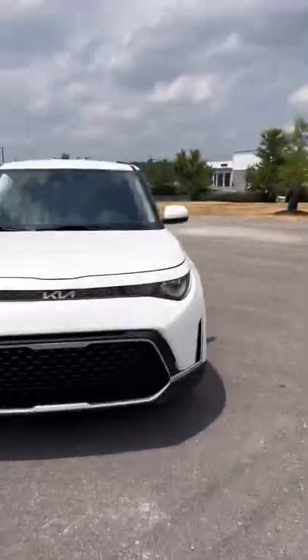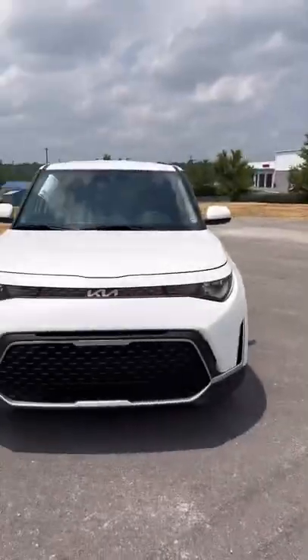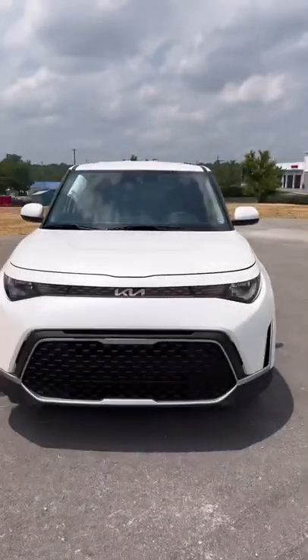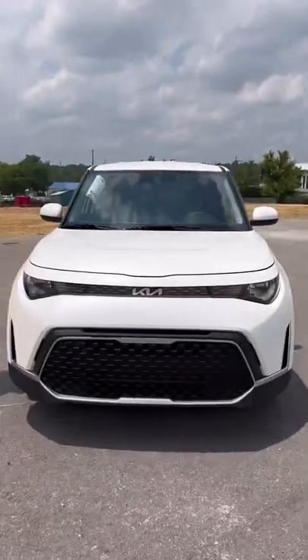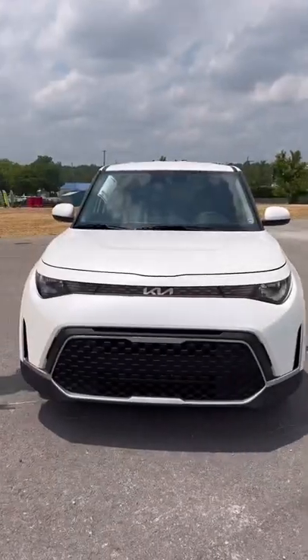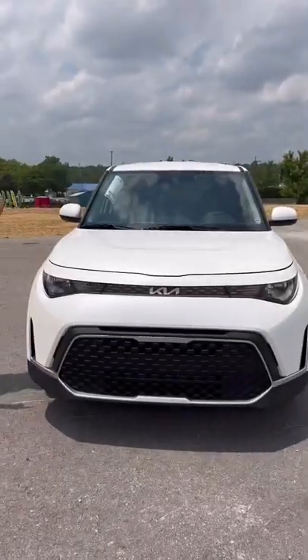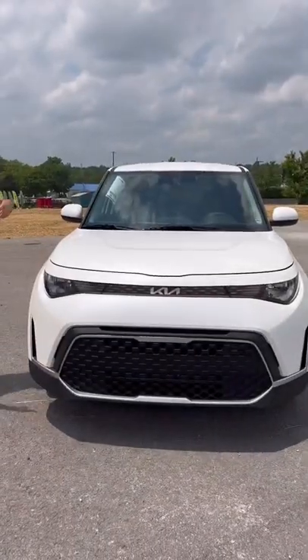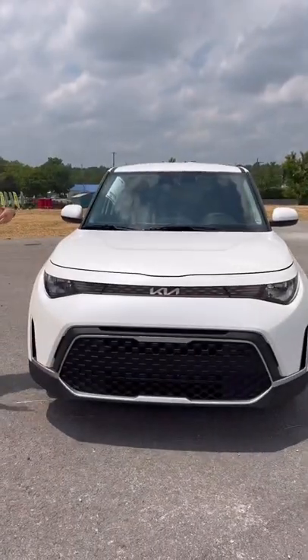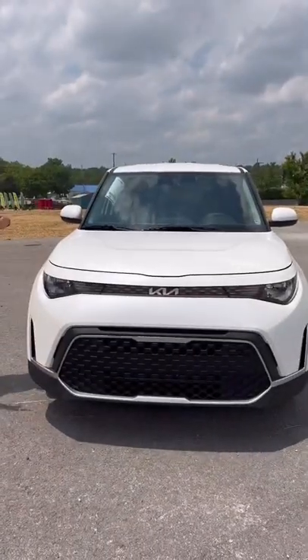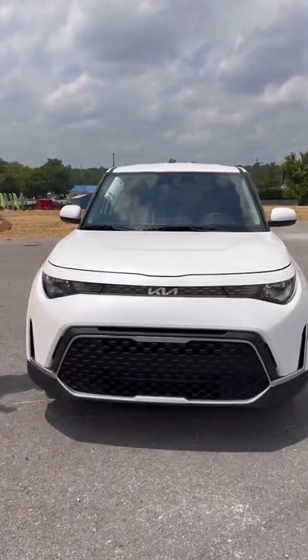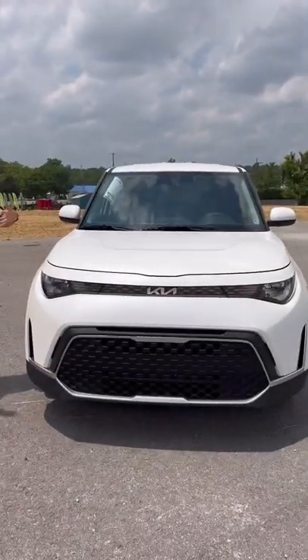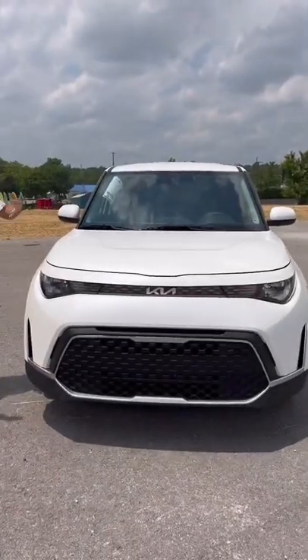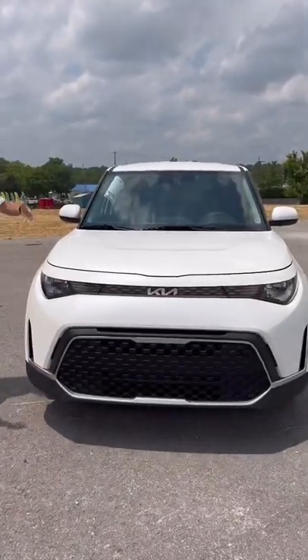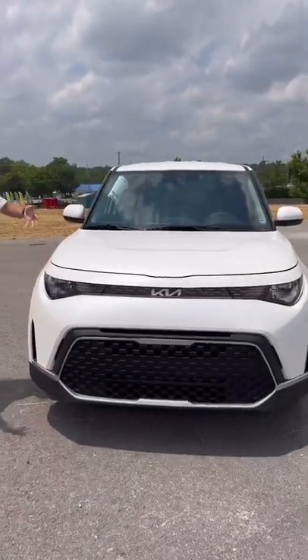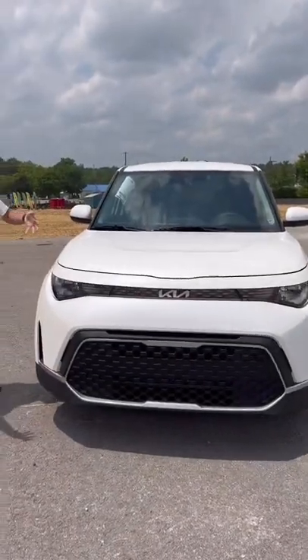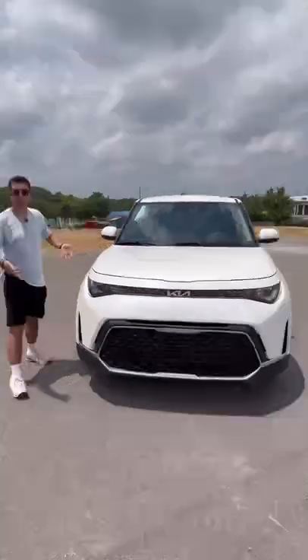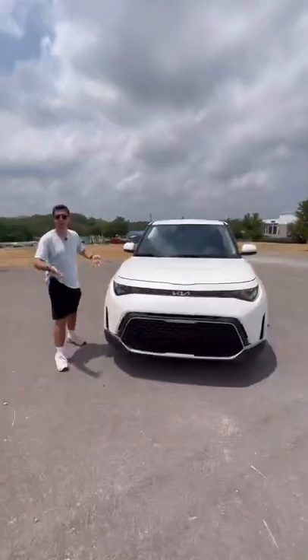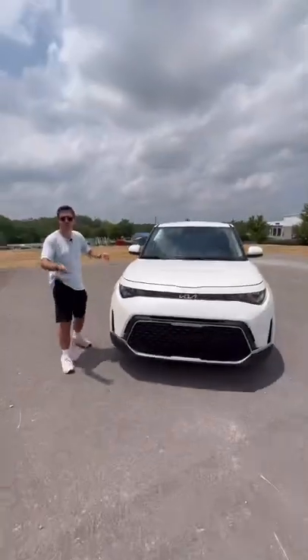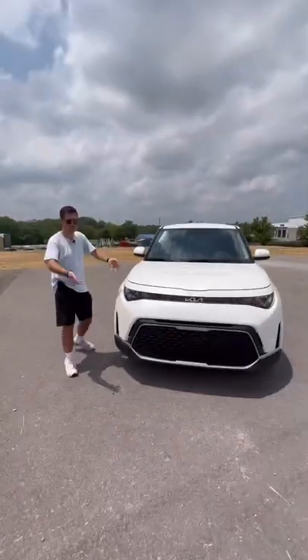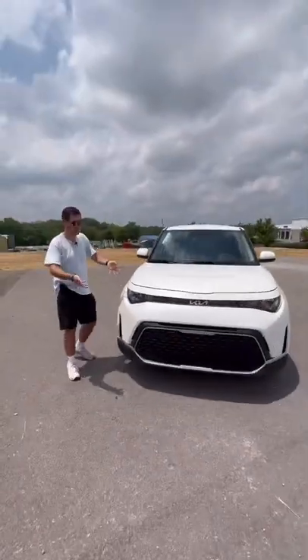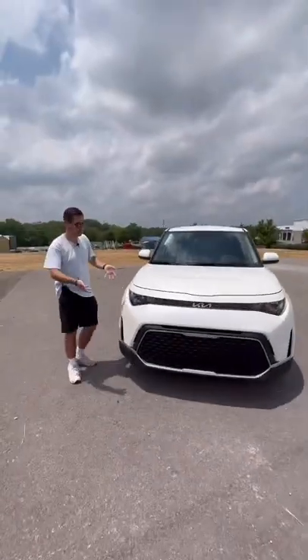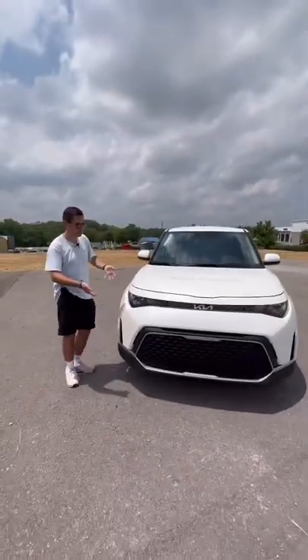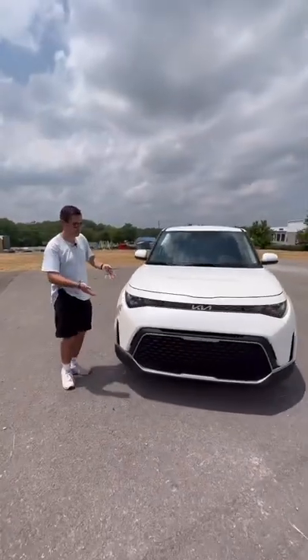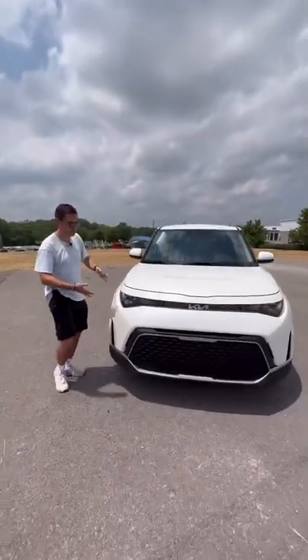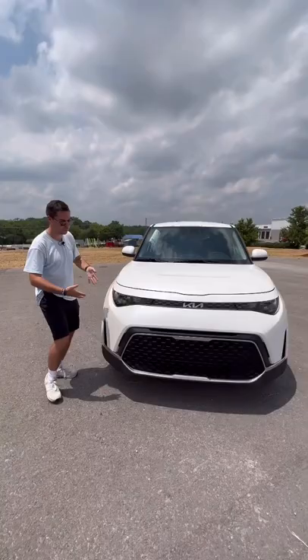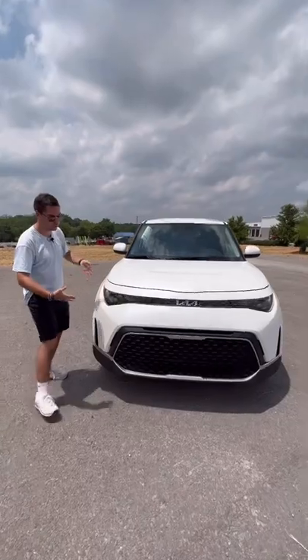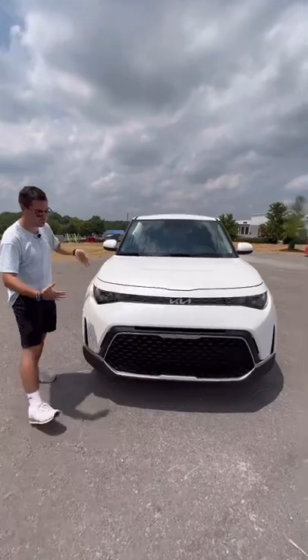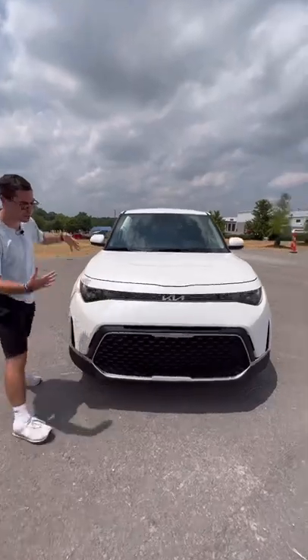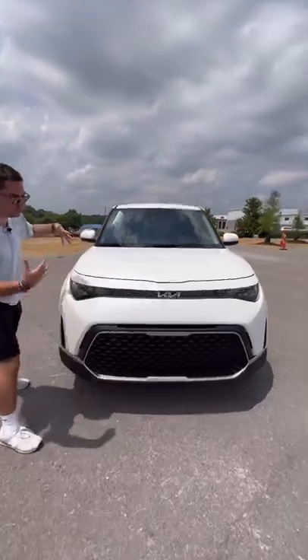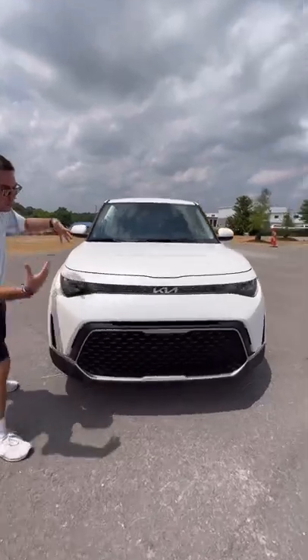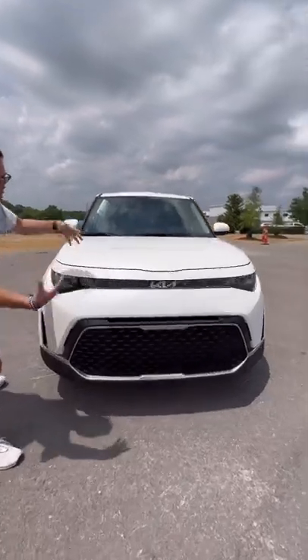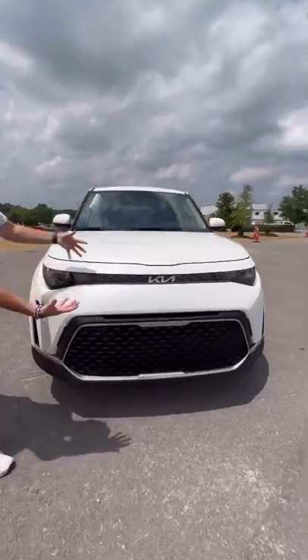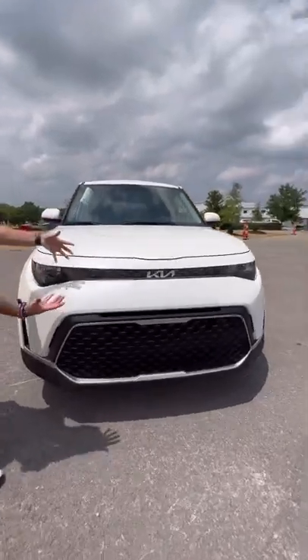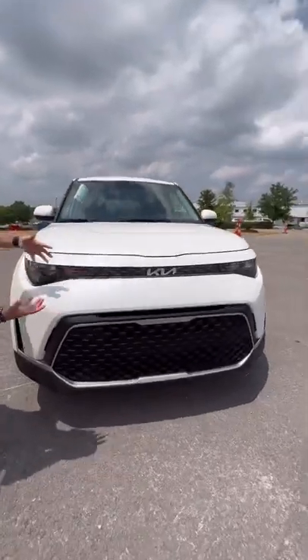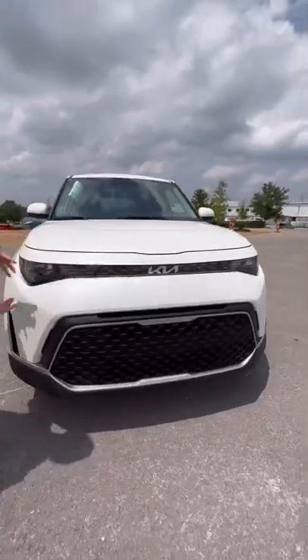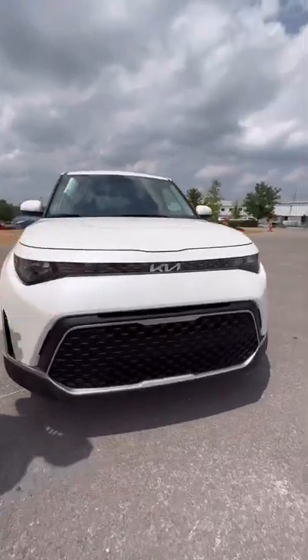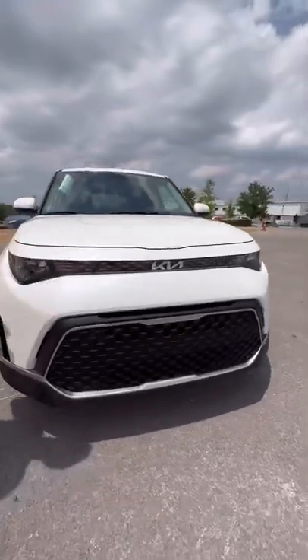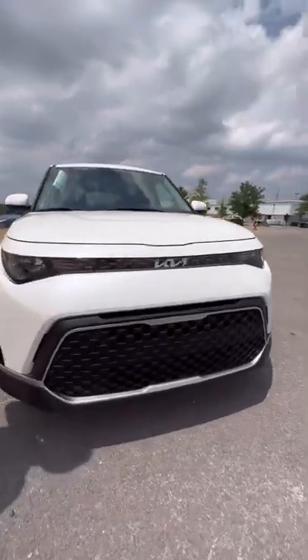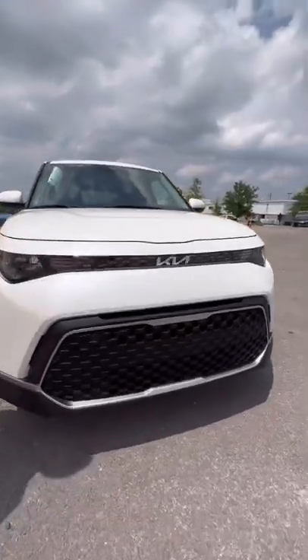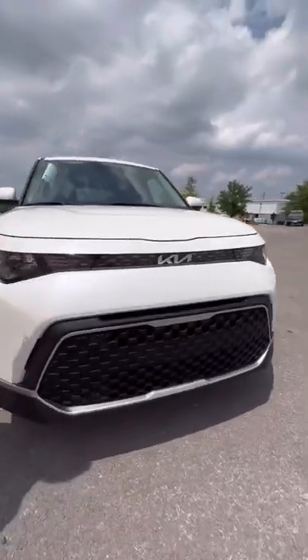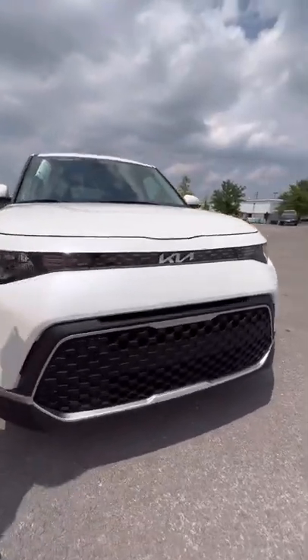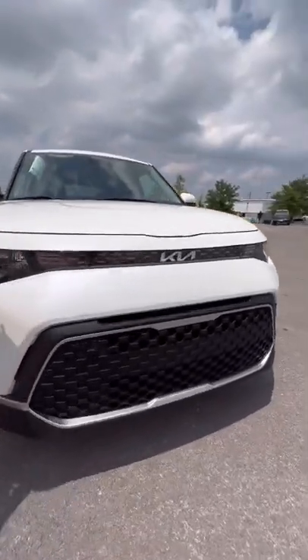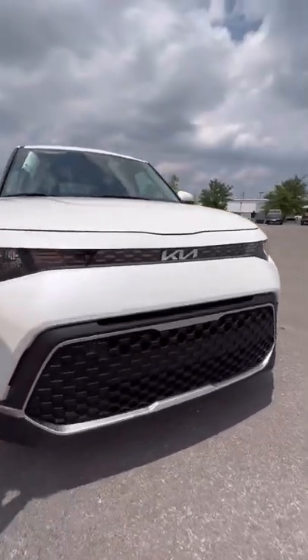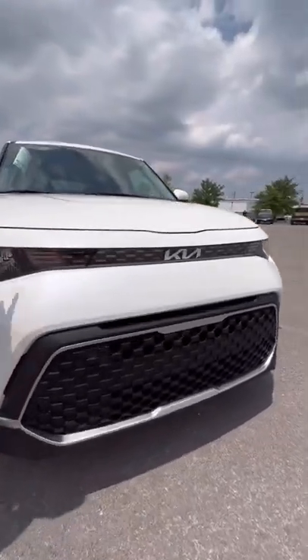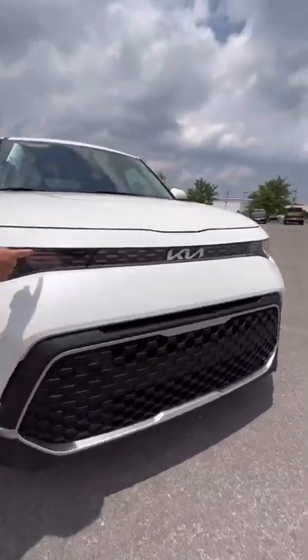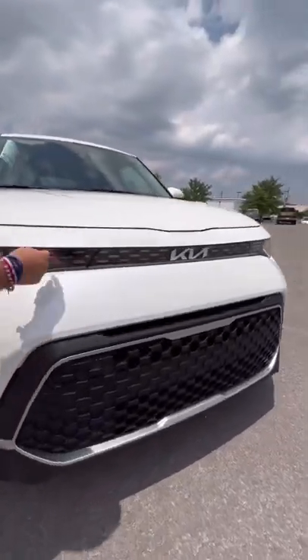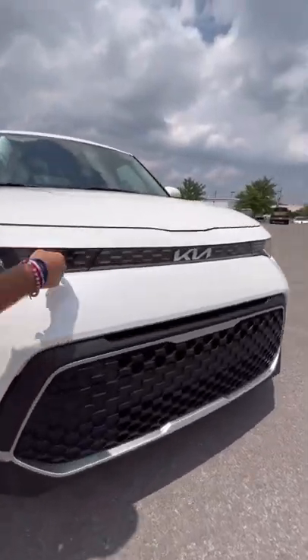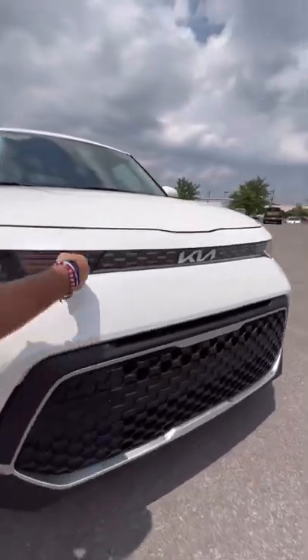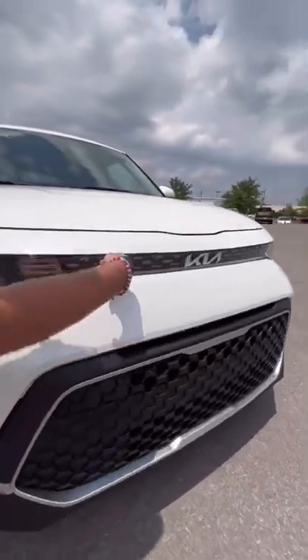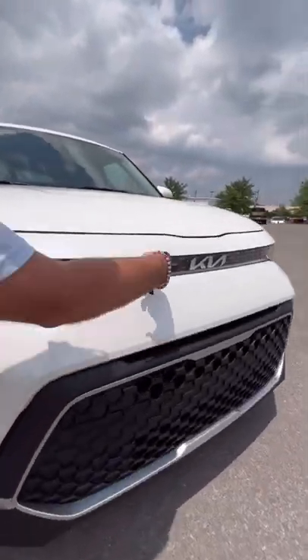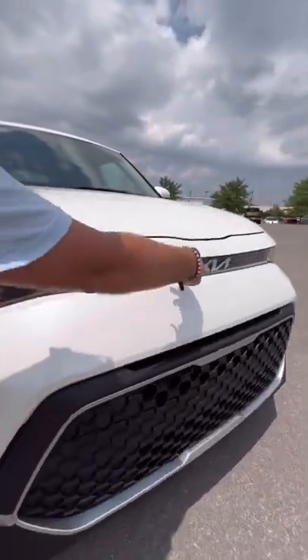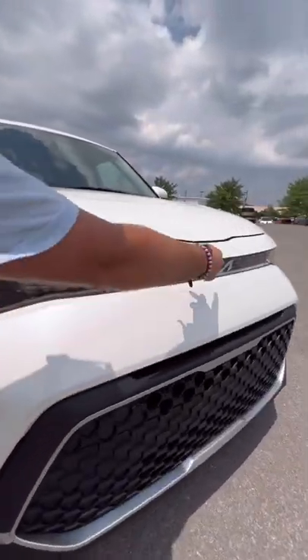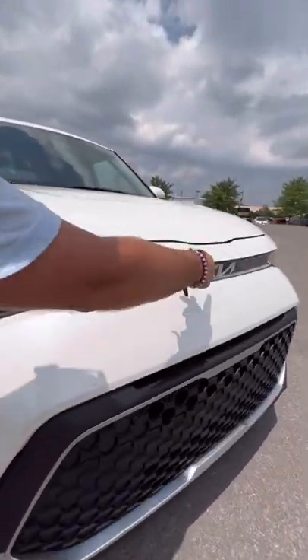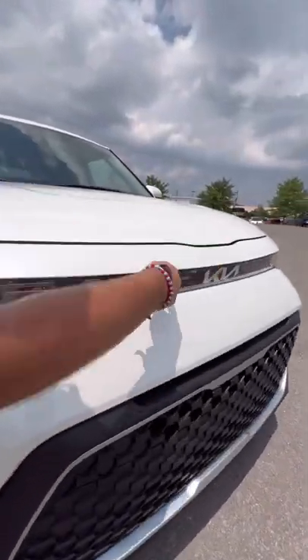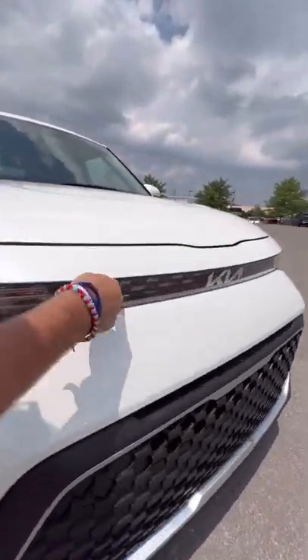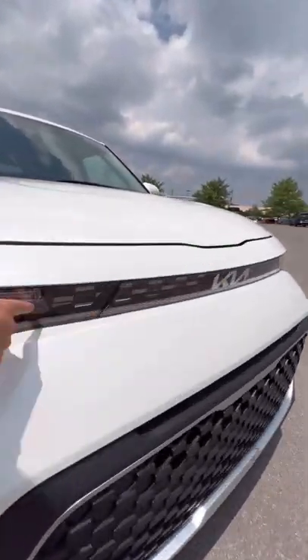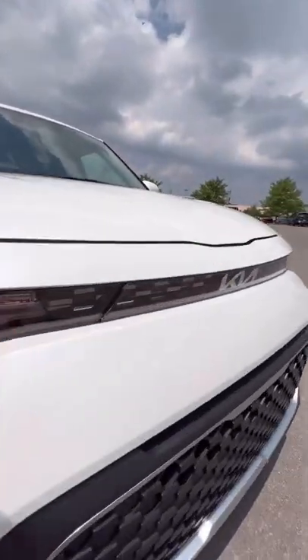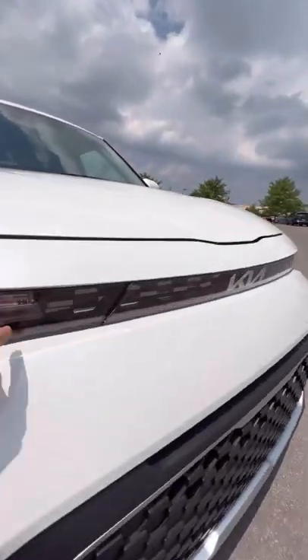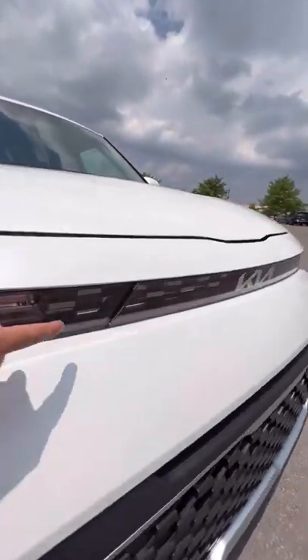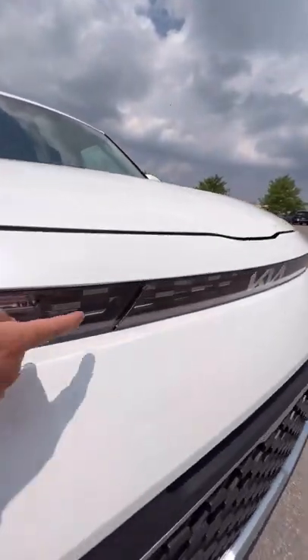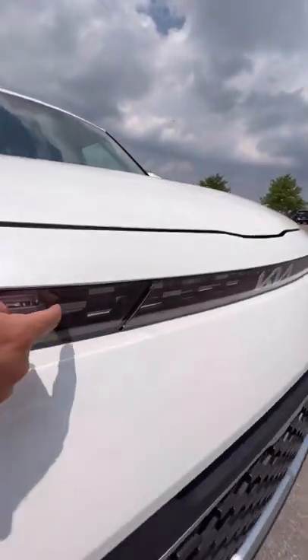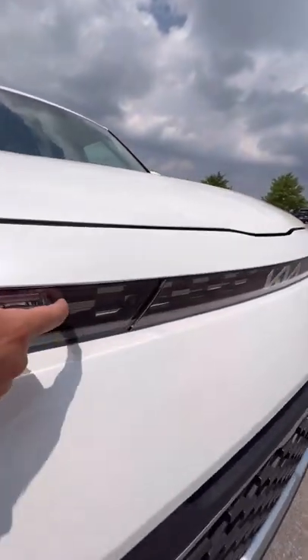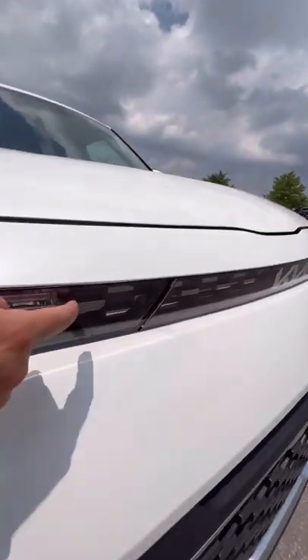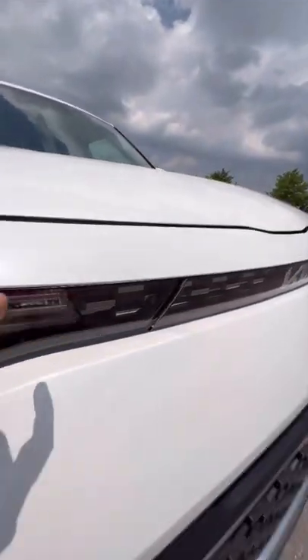Reason two: the design. It's refreshed for 2023, so we have a new grille design up here in the front. Really cool texture in here as well.